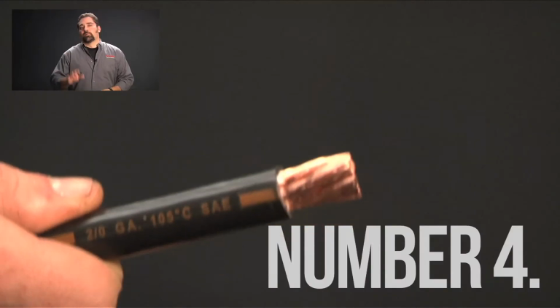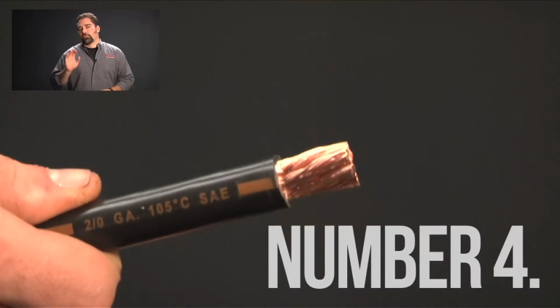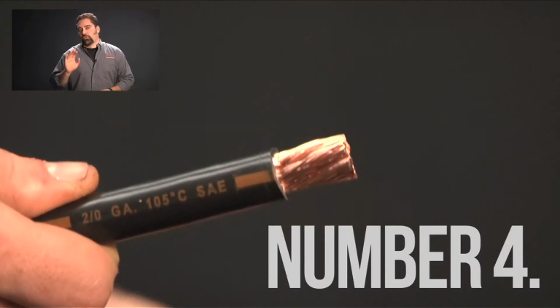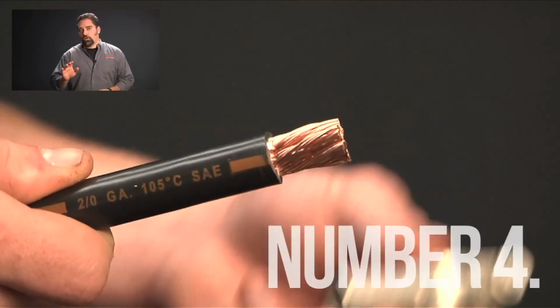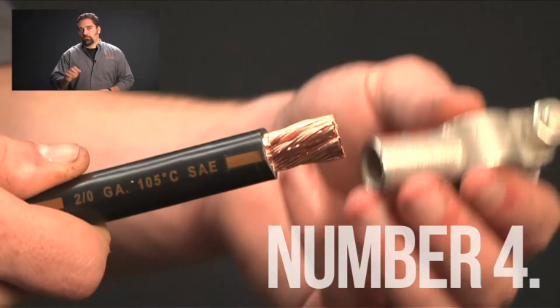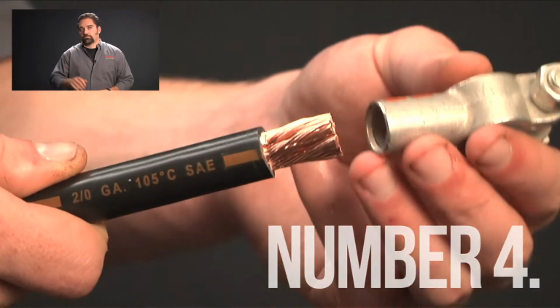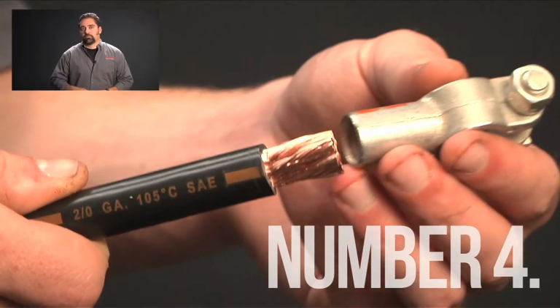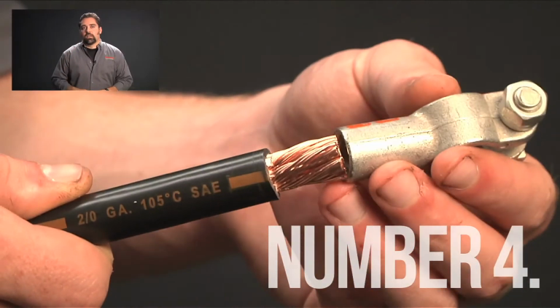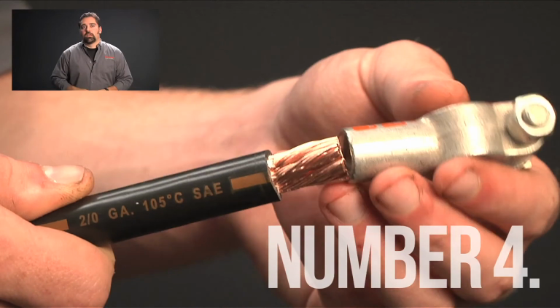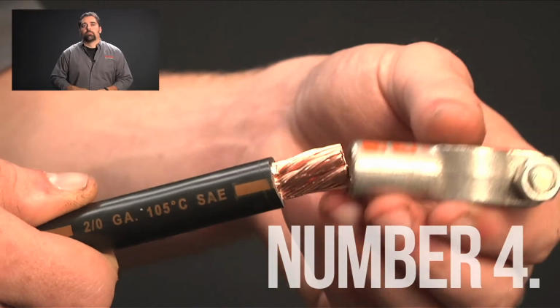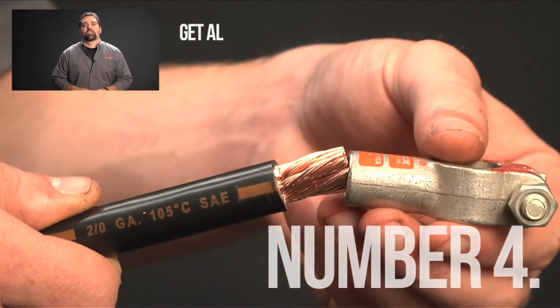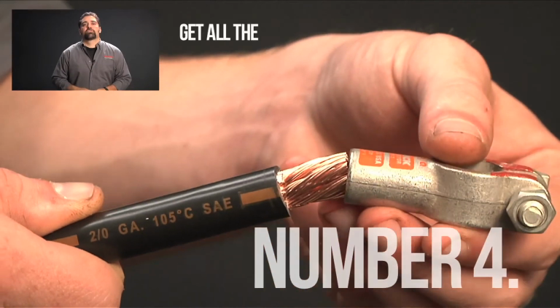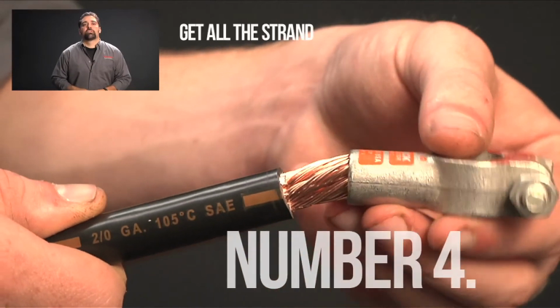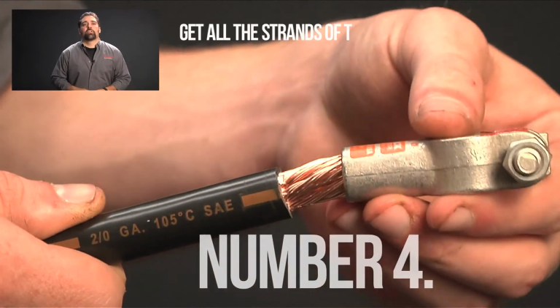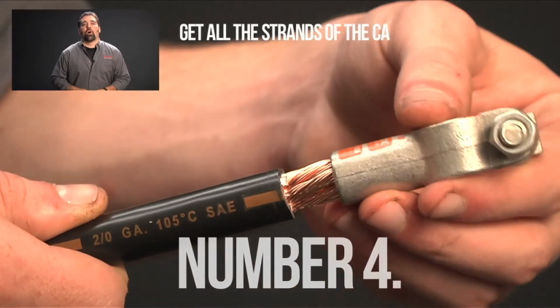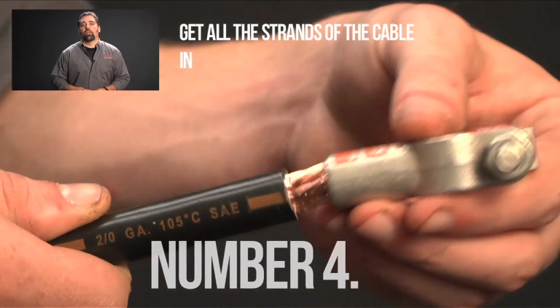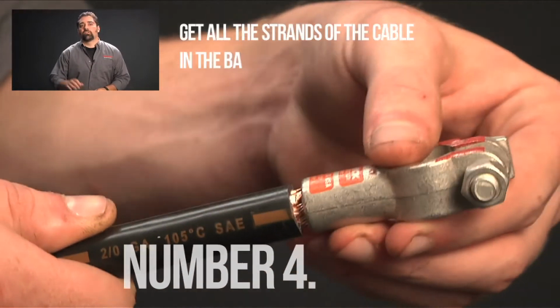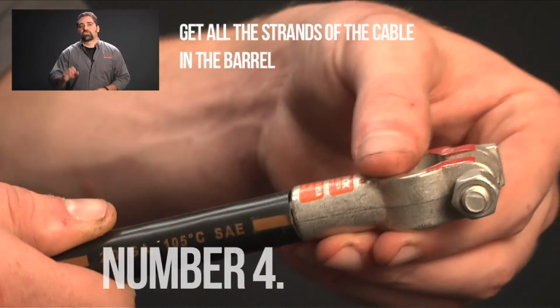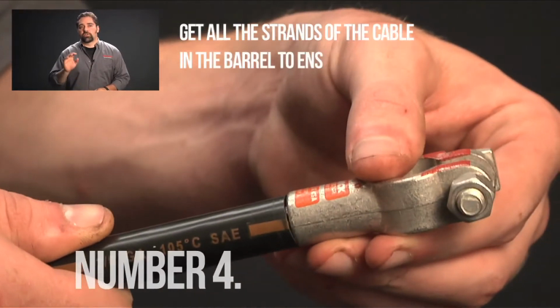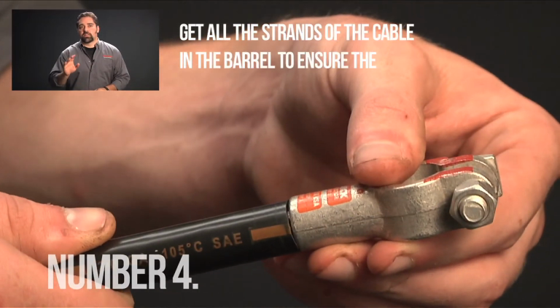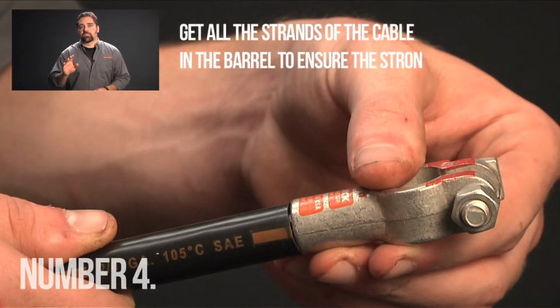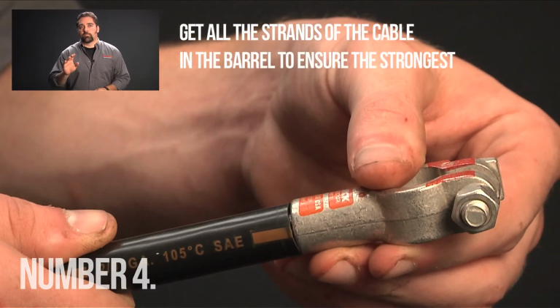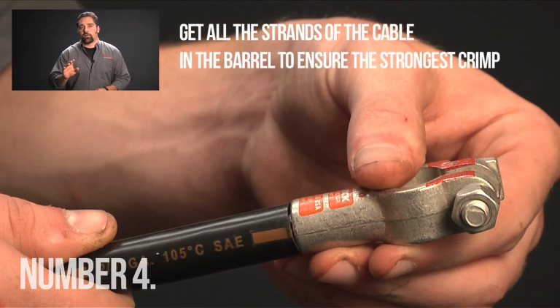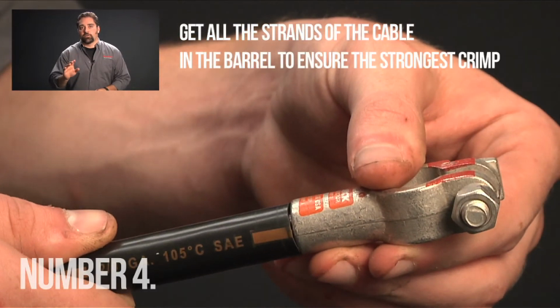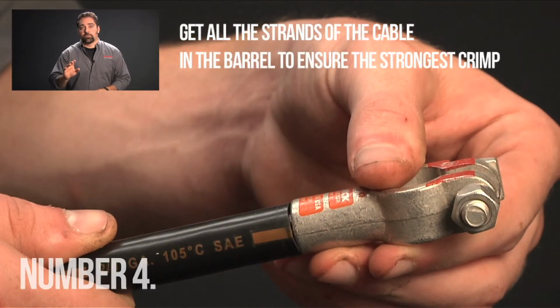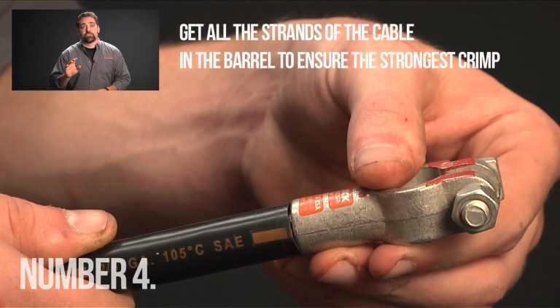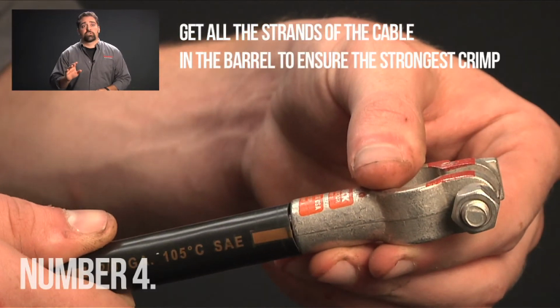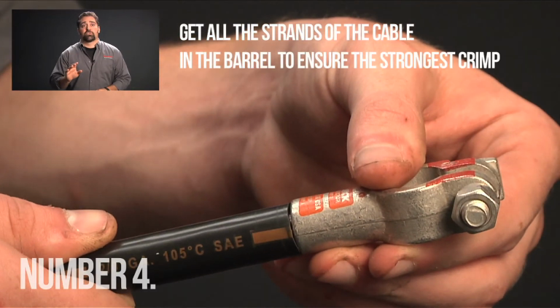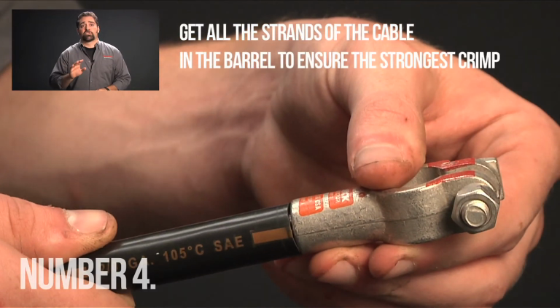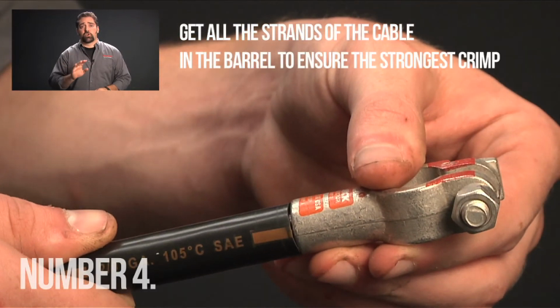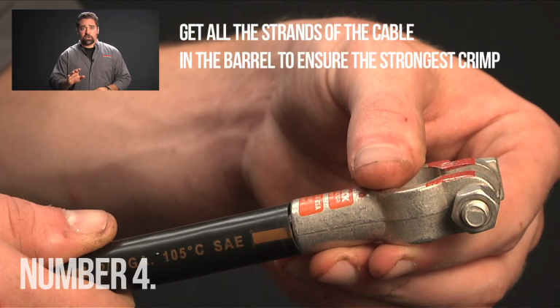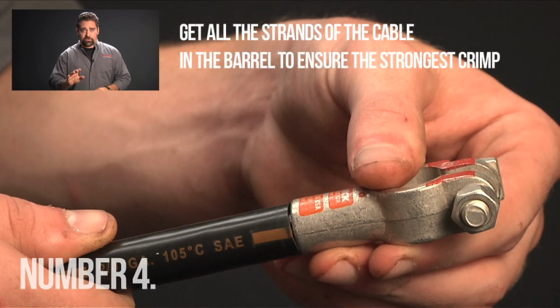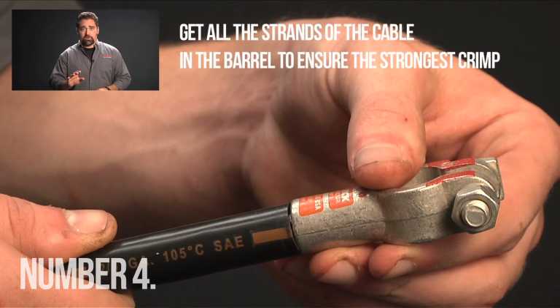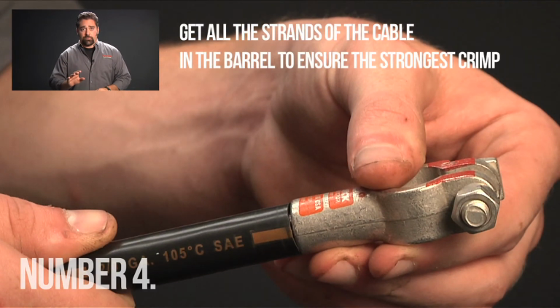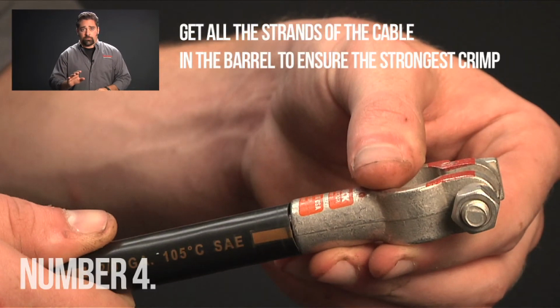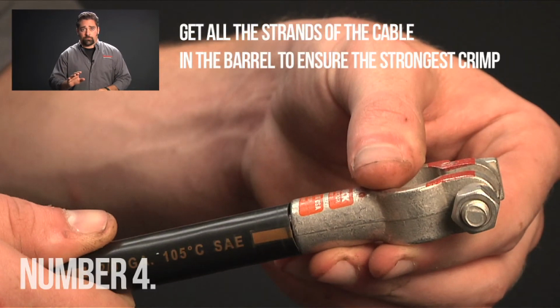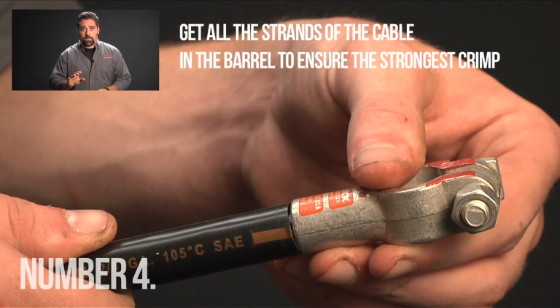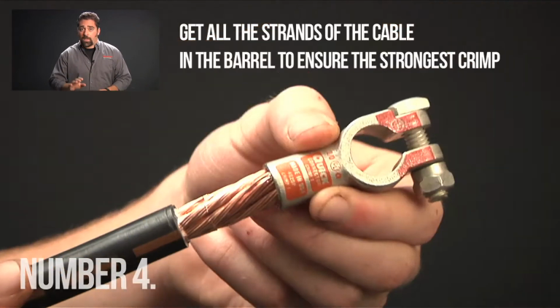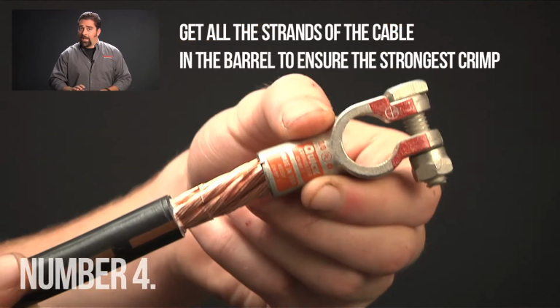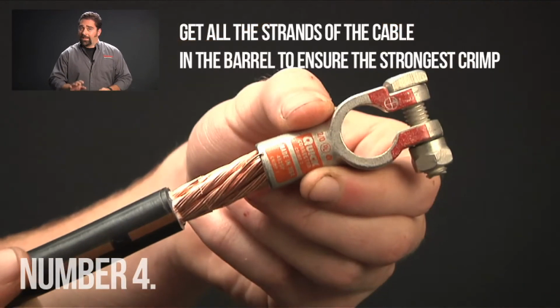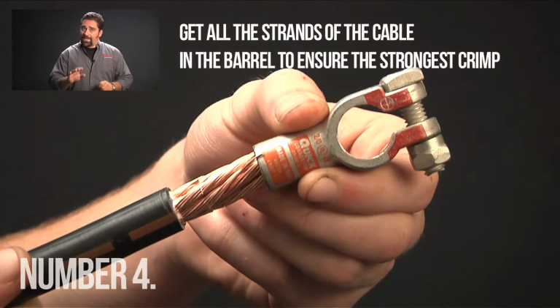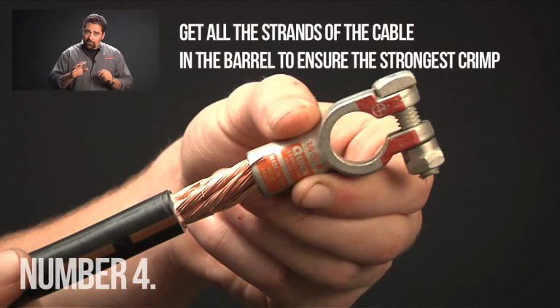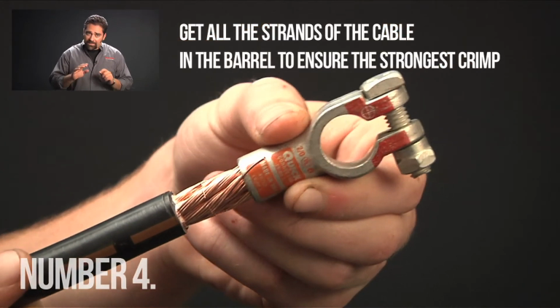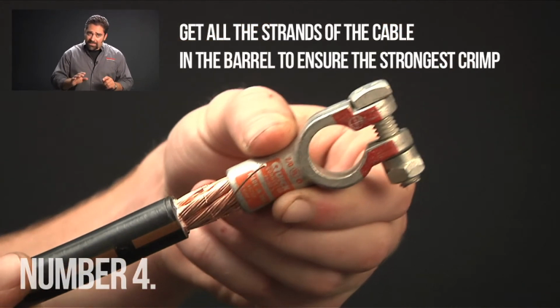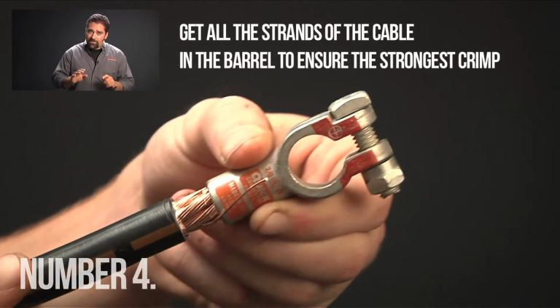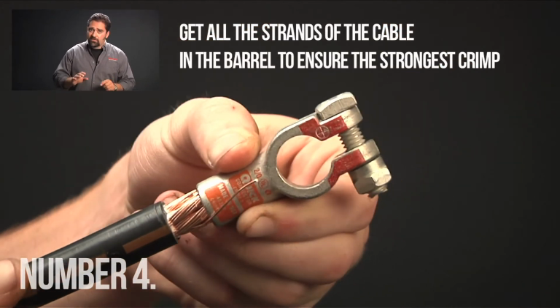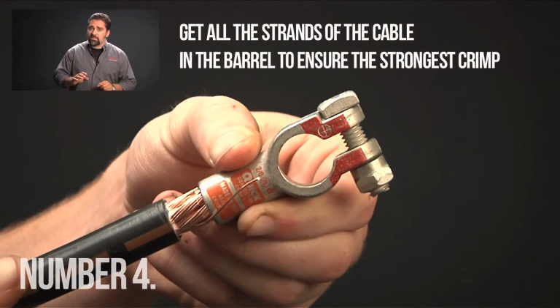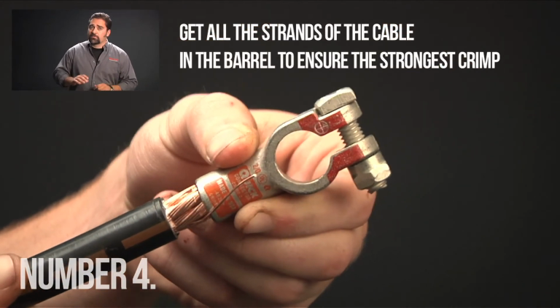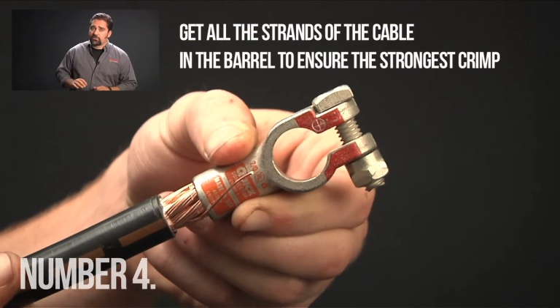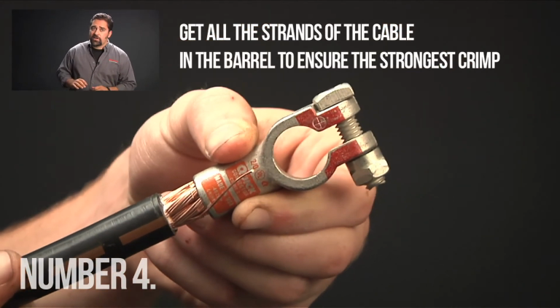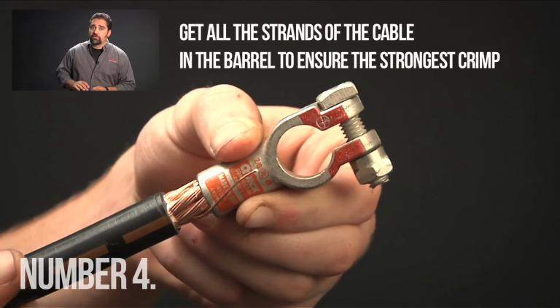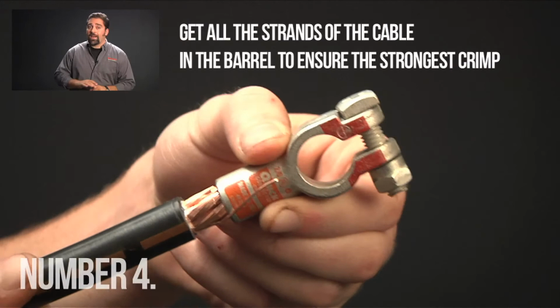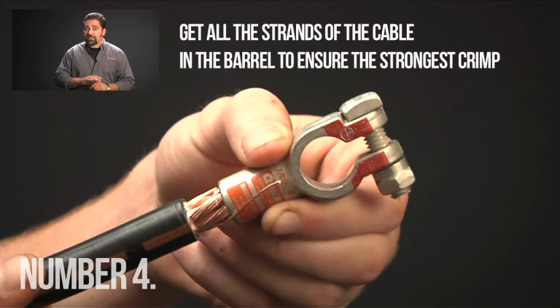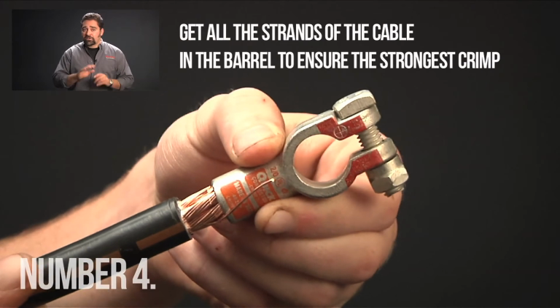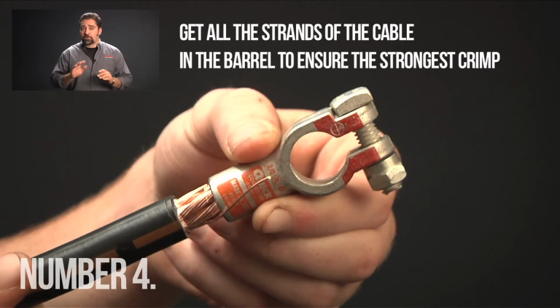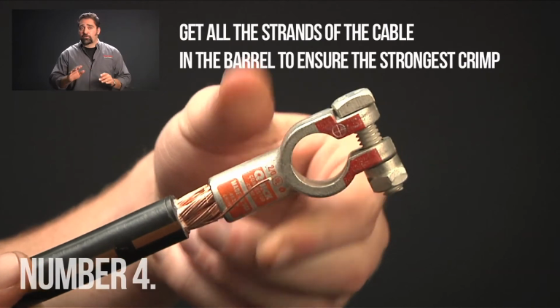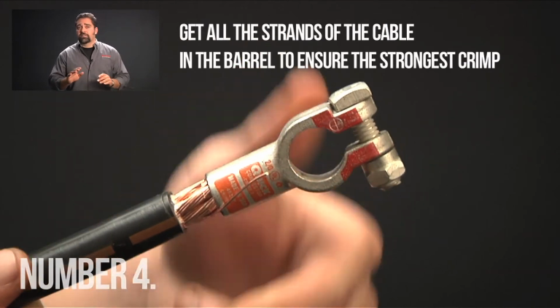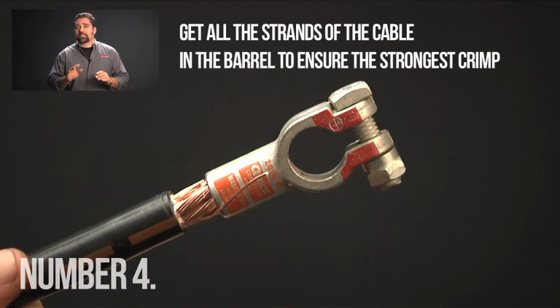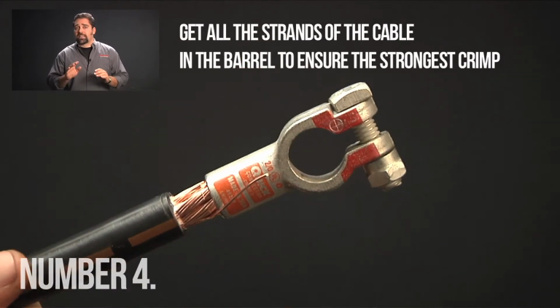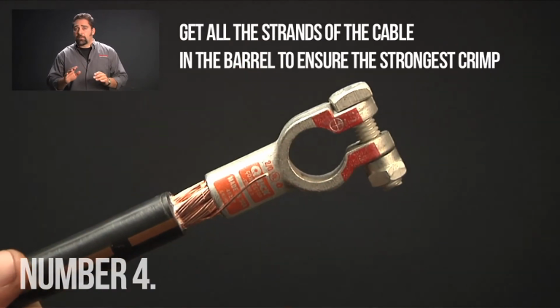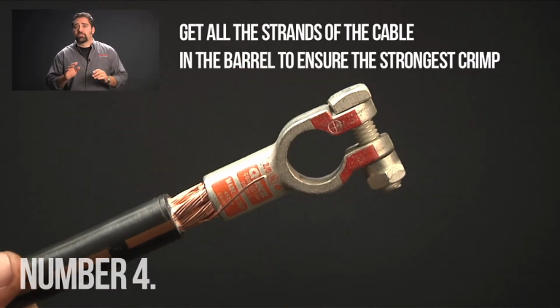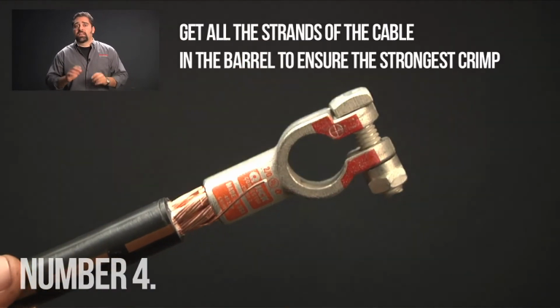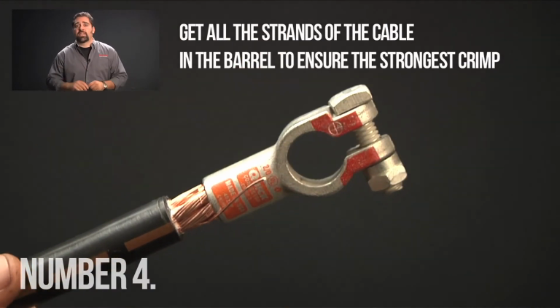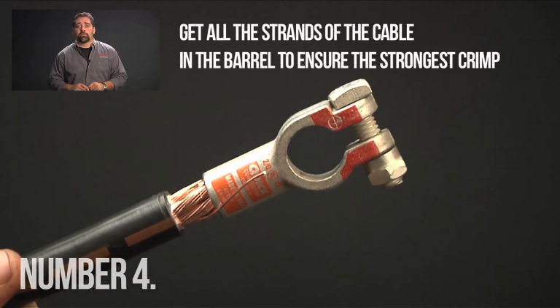Number four, make sure you get all the strands in the barrel to ensure the strongest crimp. By leaving out some strands, you actually decrease the cable diameter.